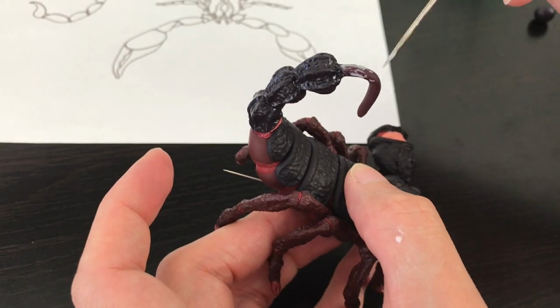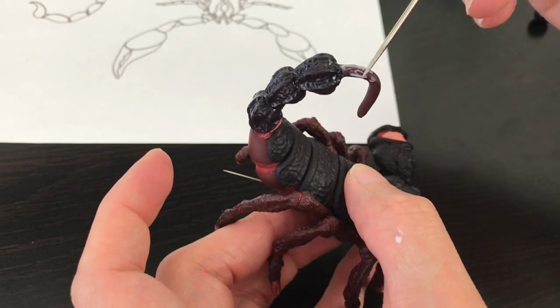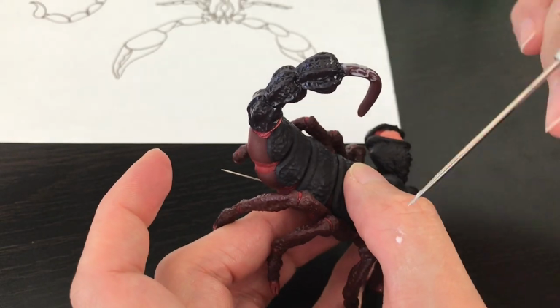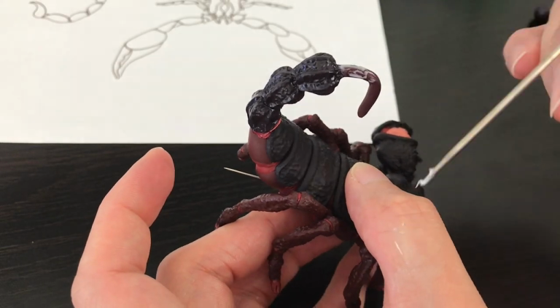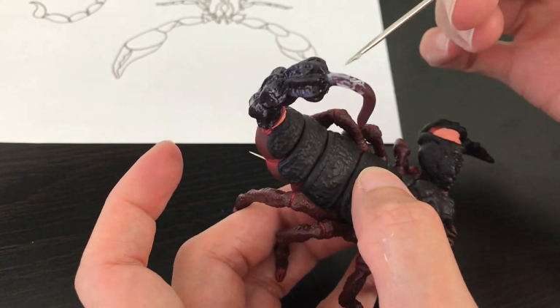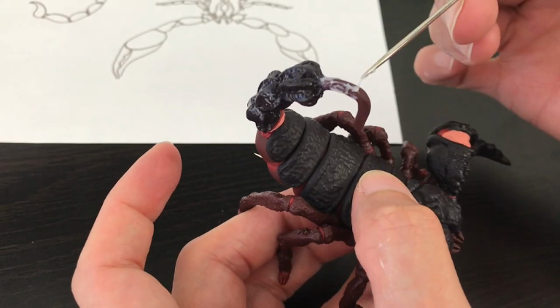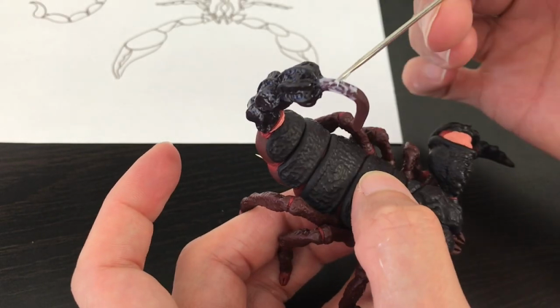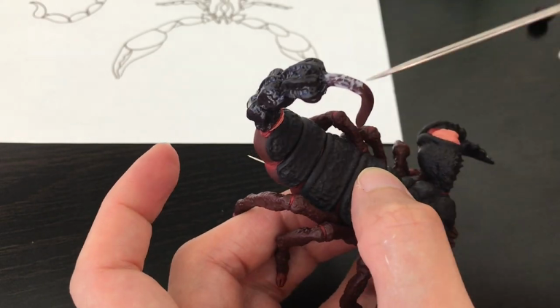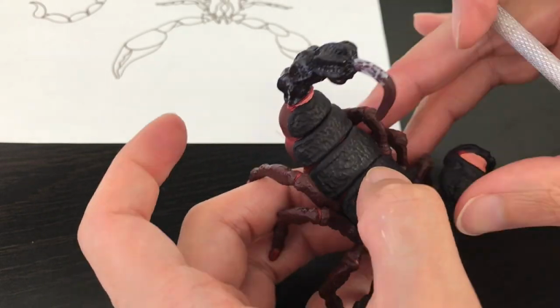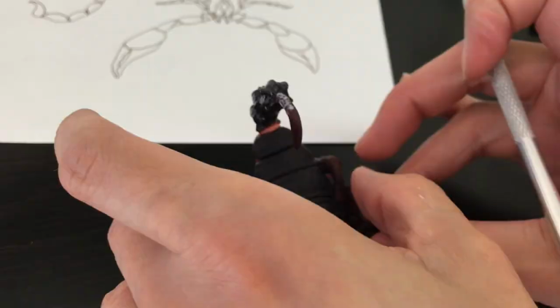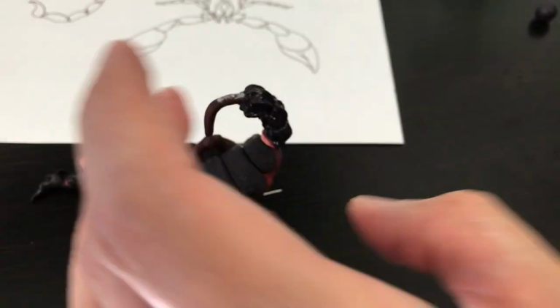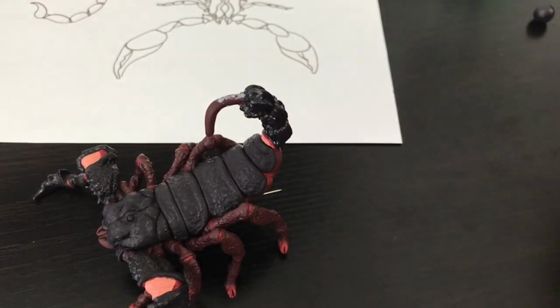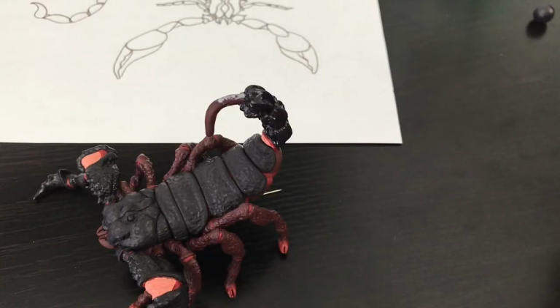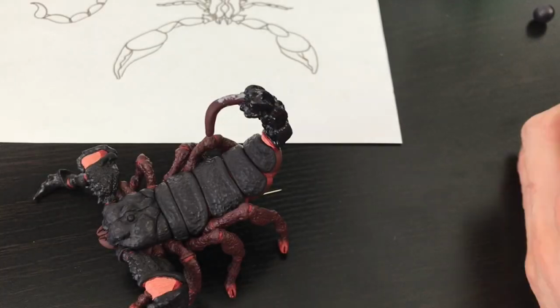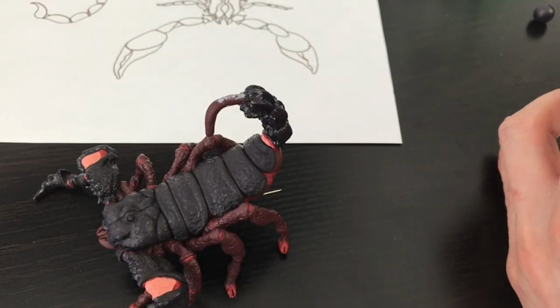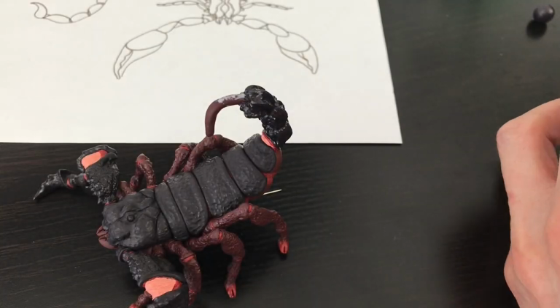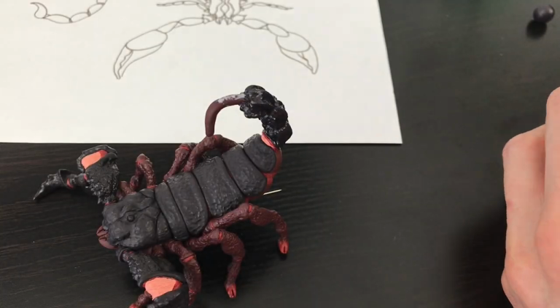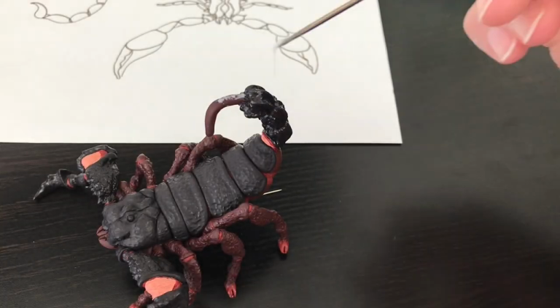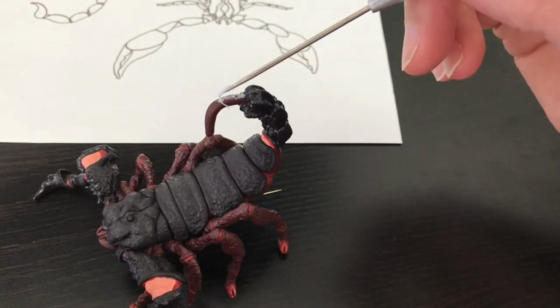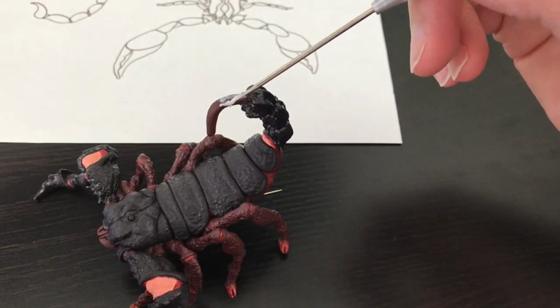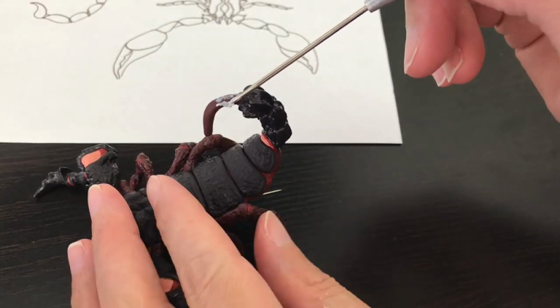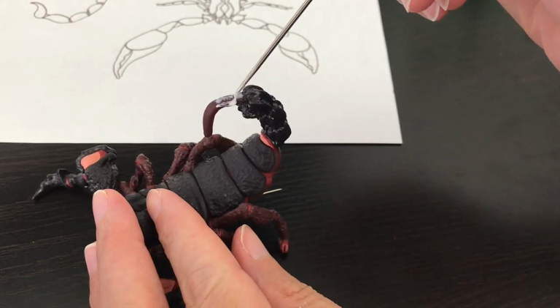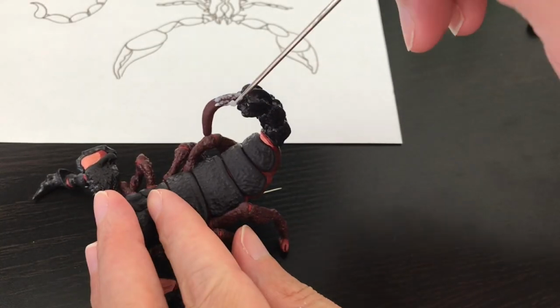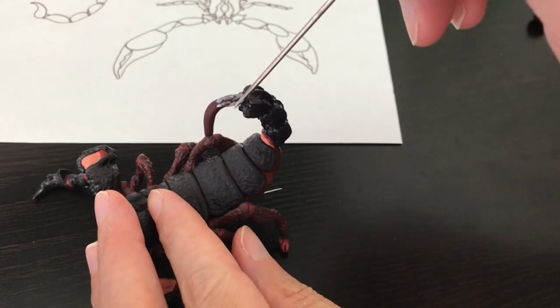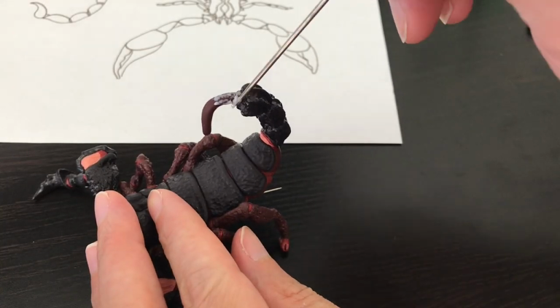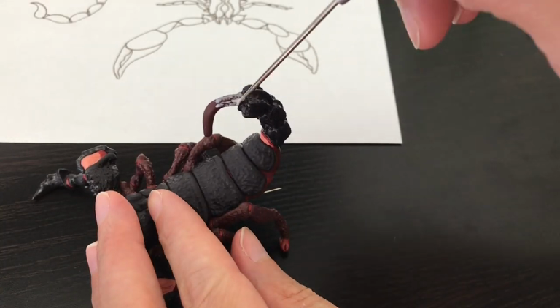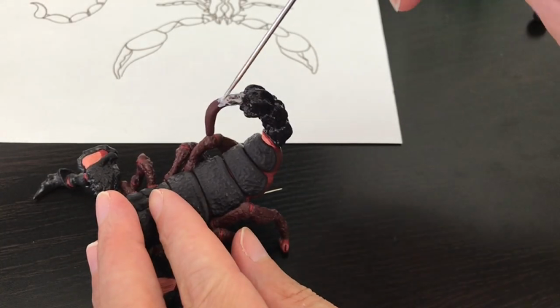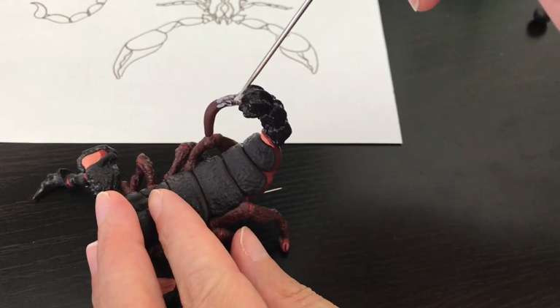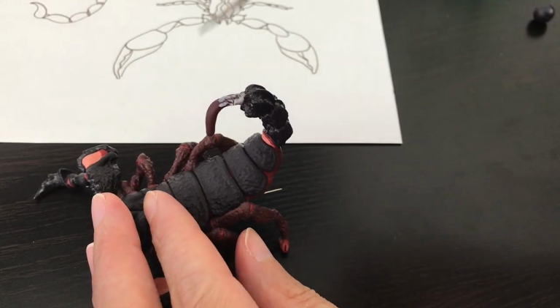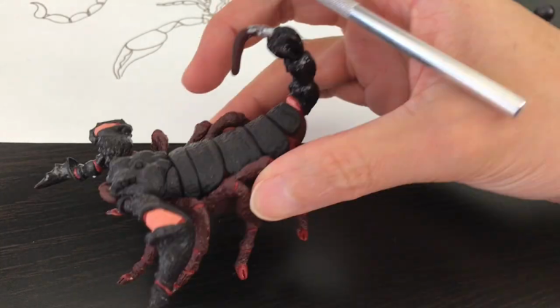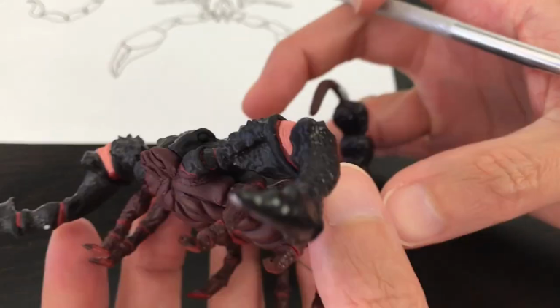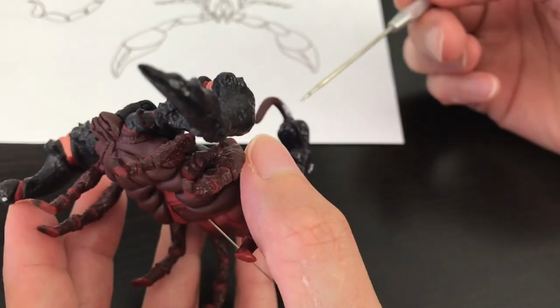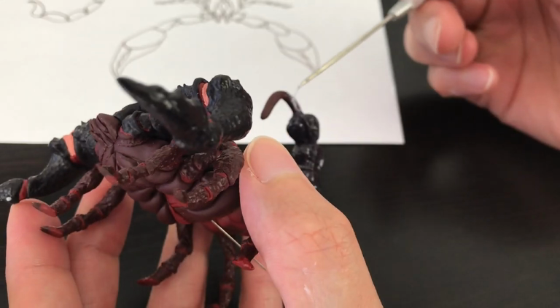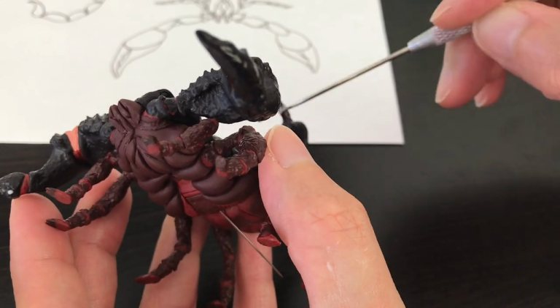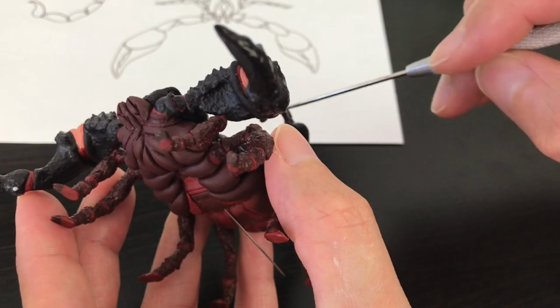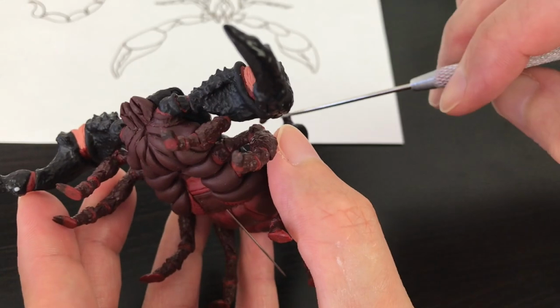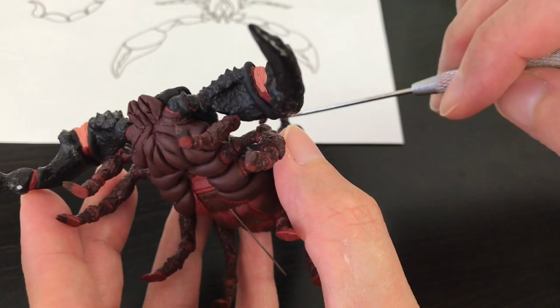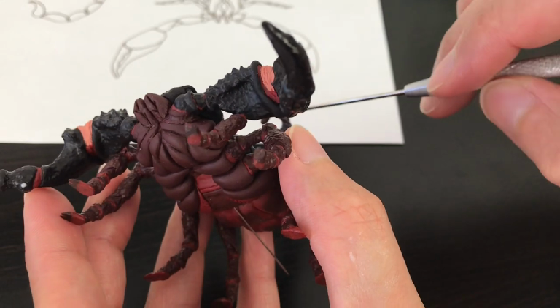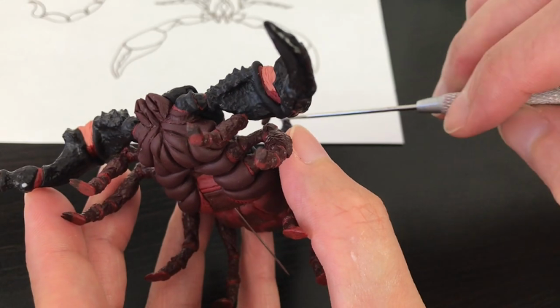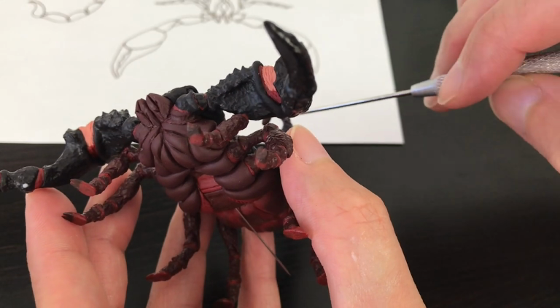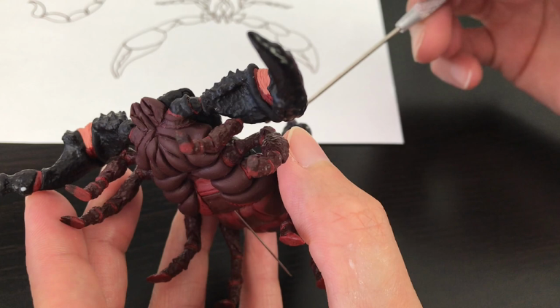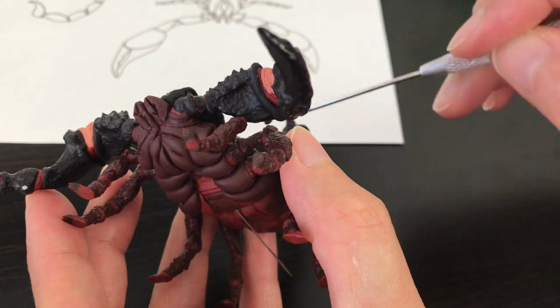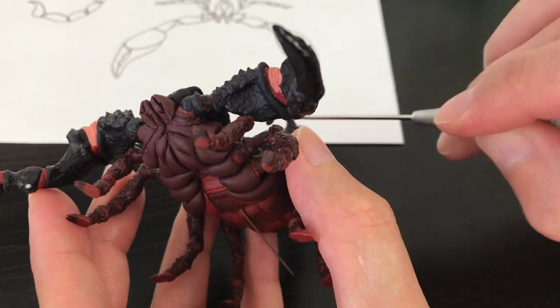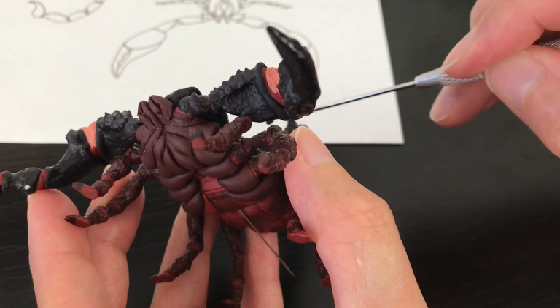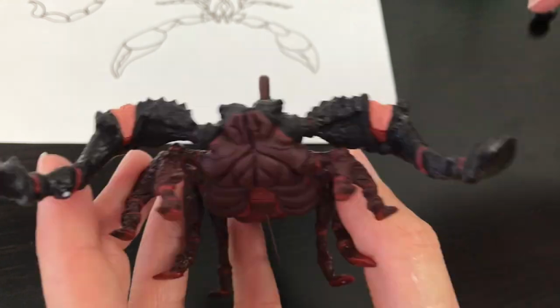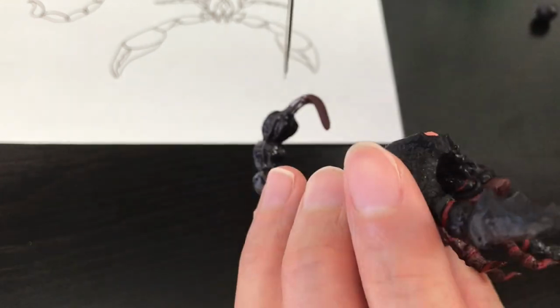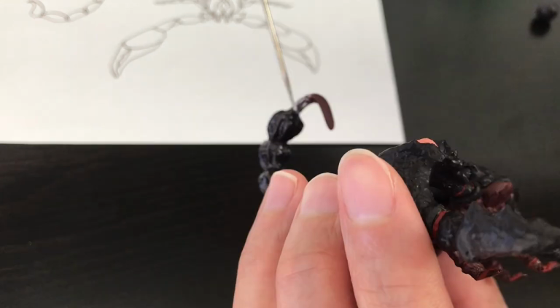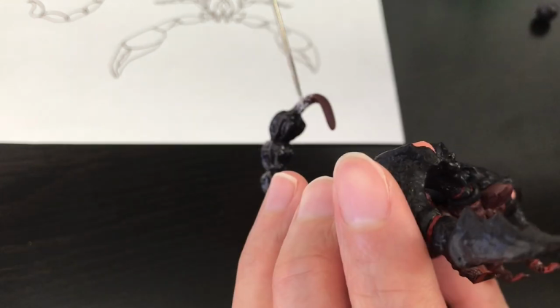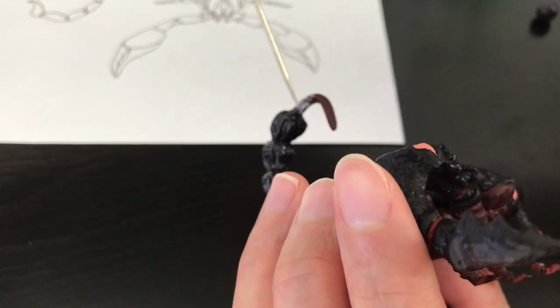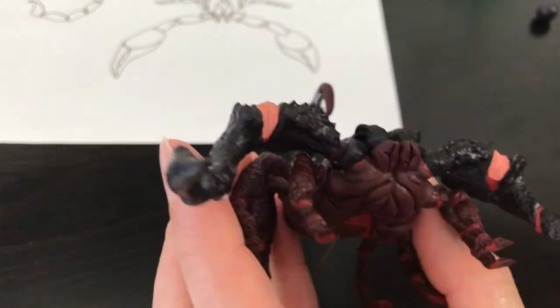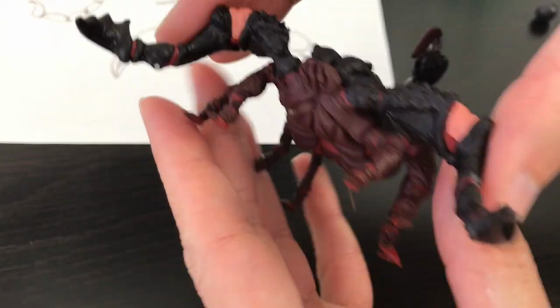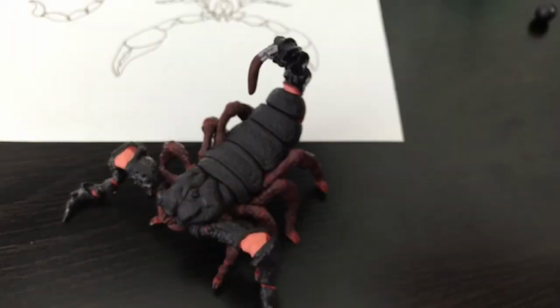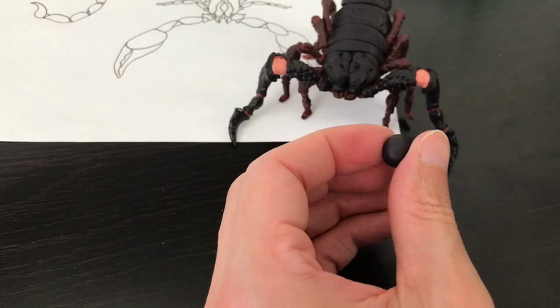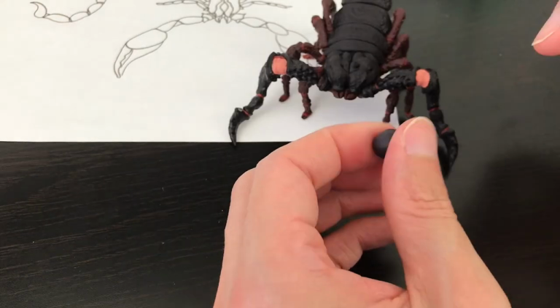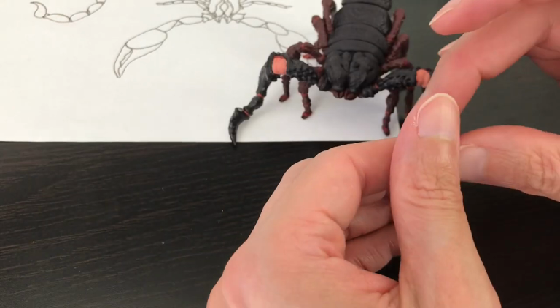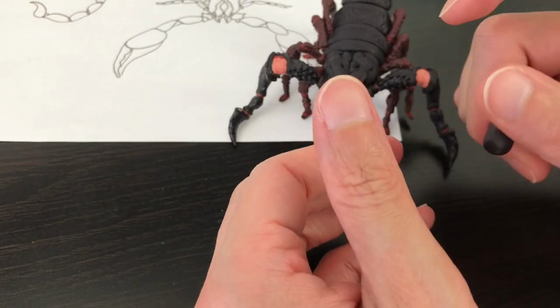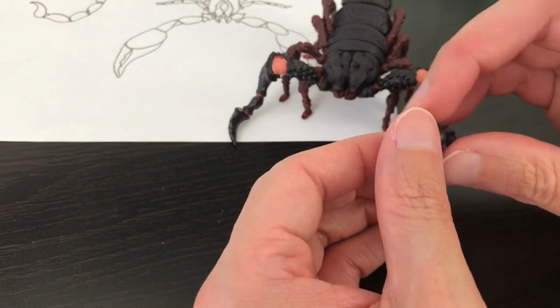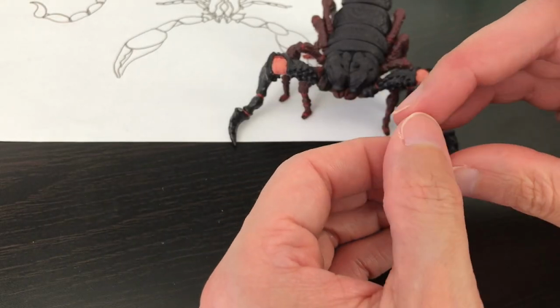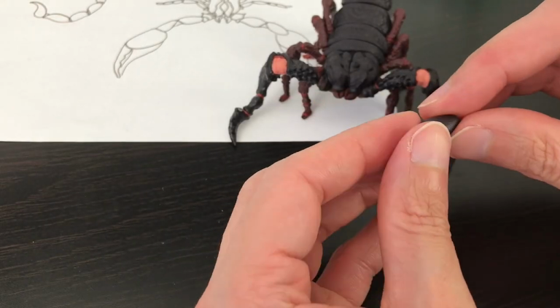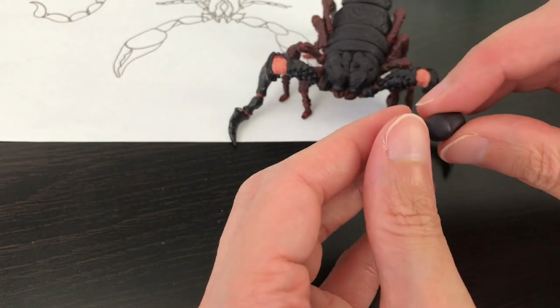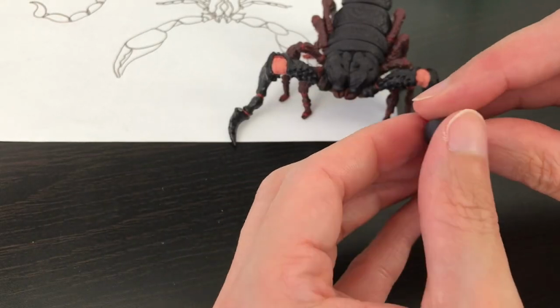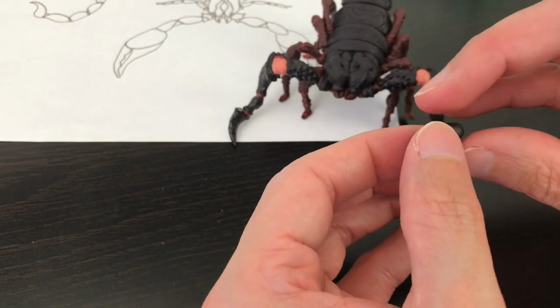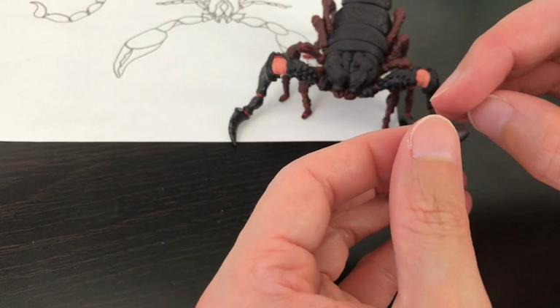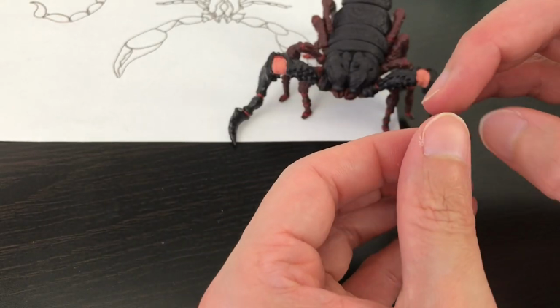For the fourth piece, you're going to notice that it's a little bit different — it's a little bit longer.